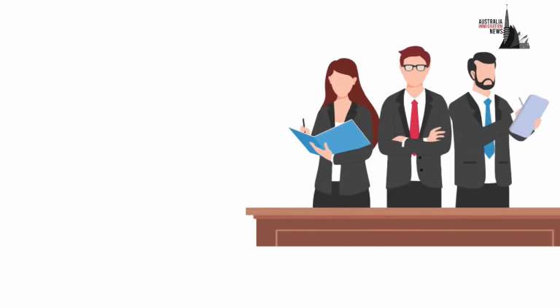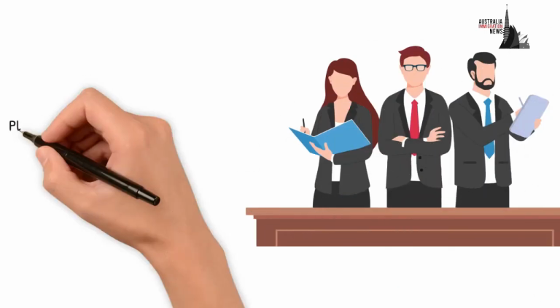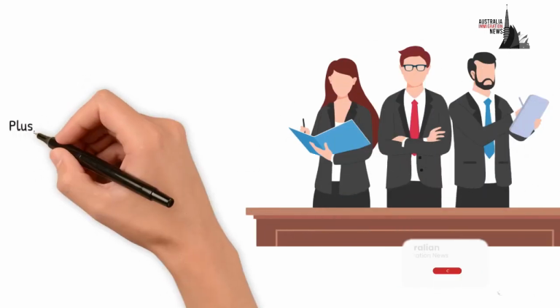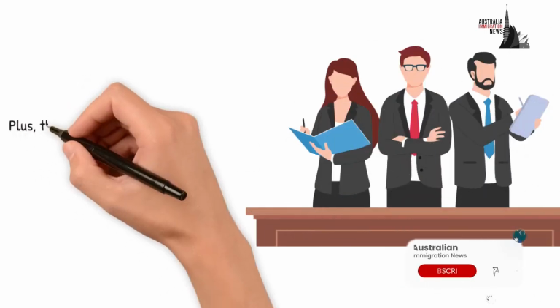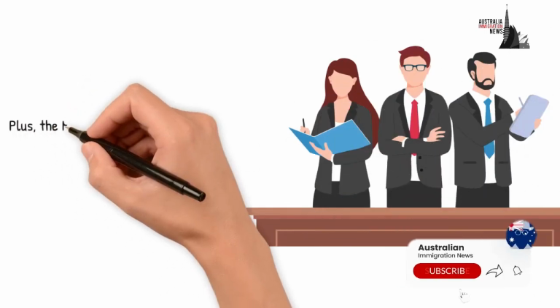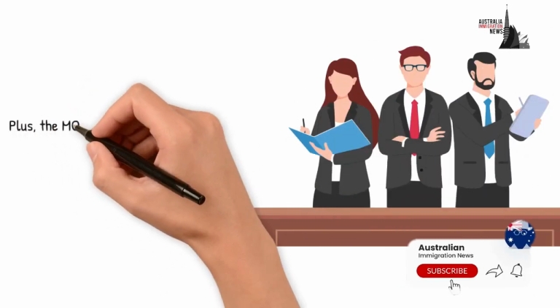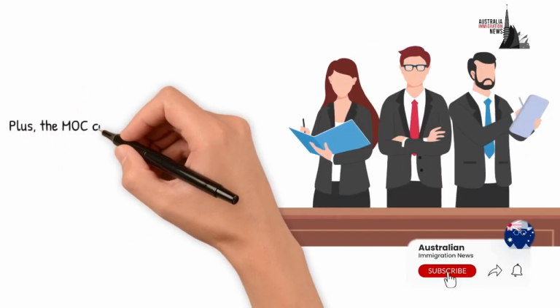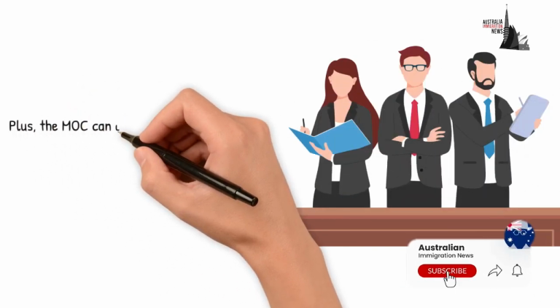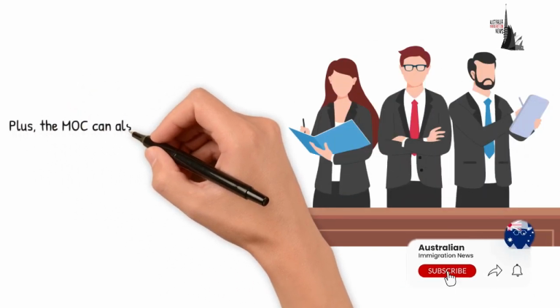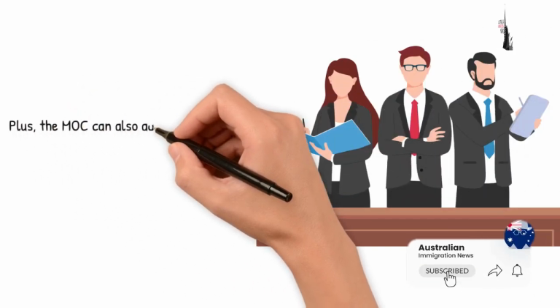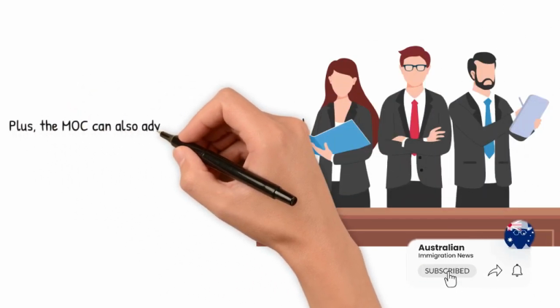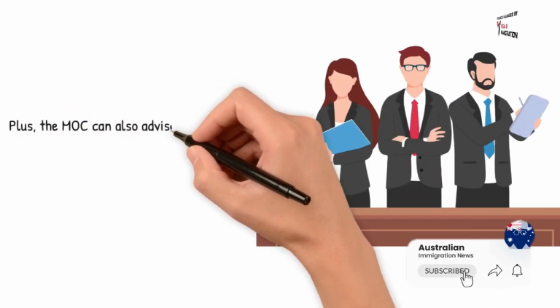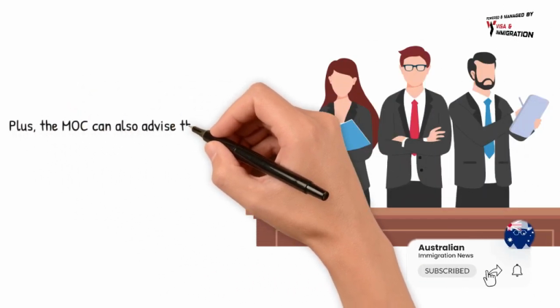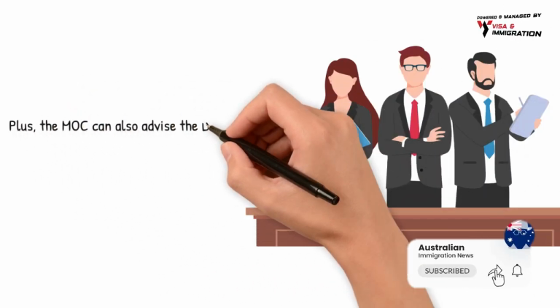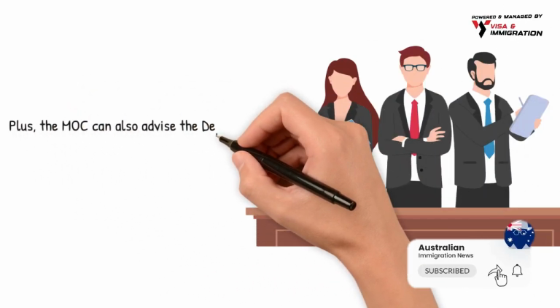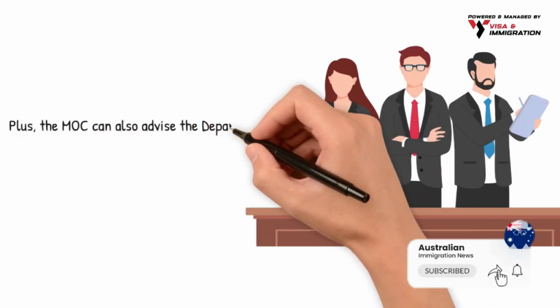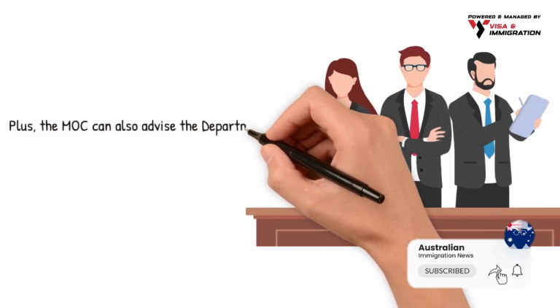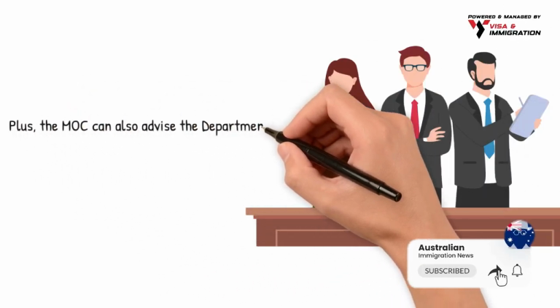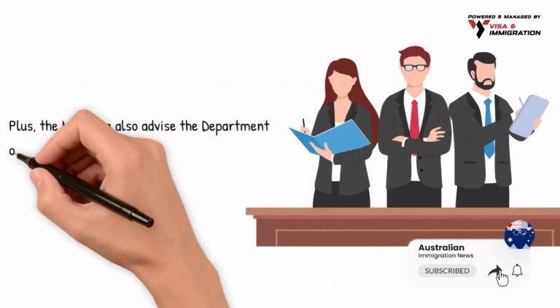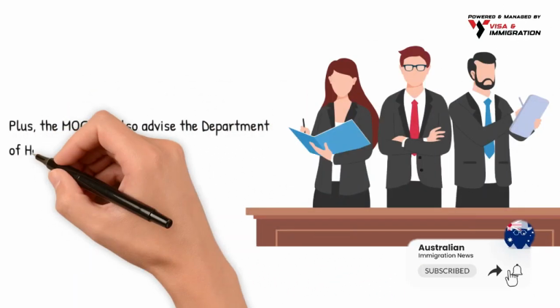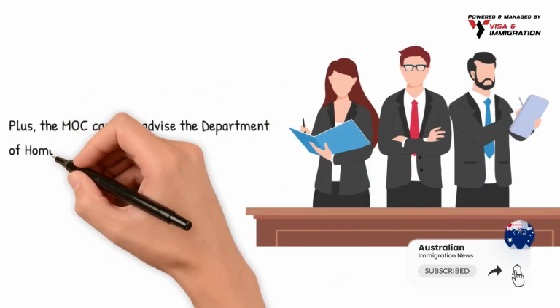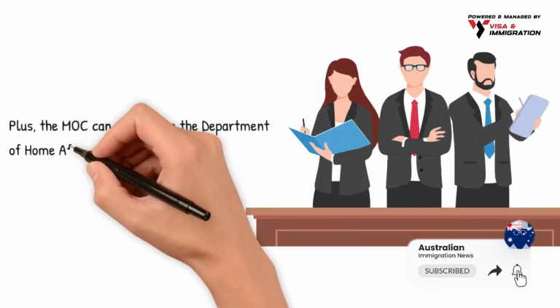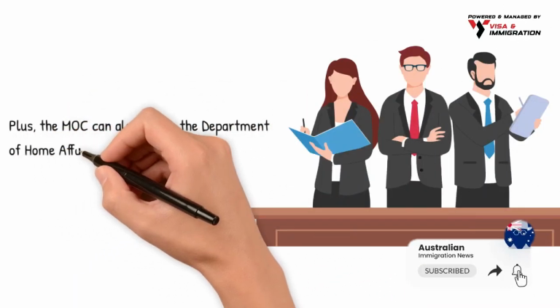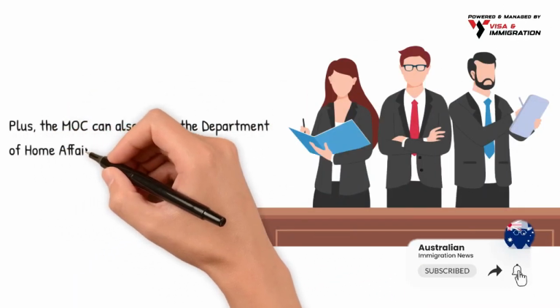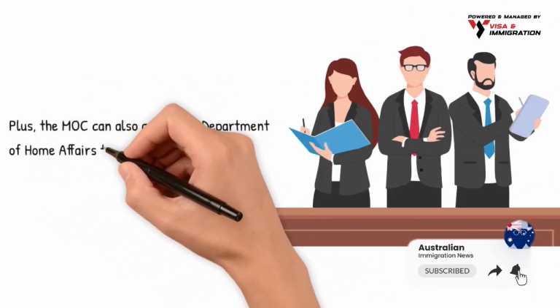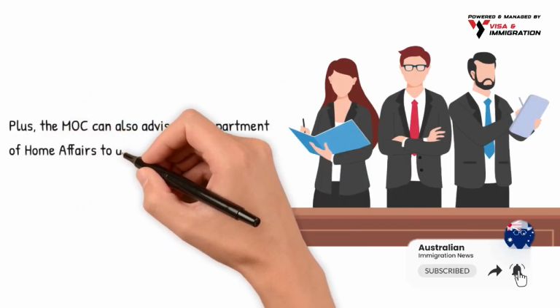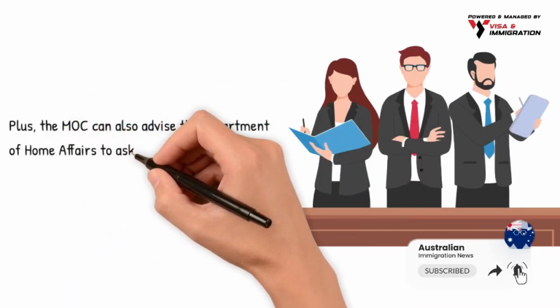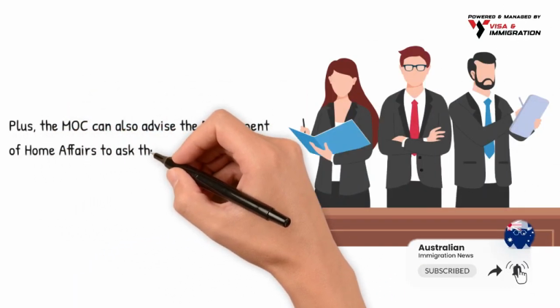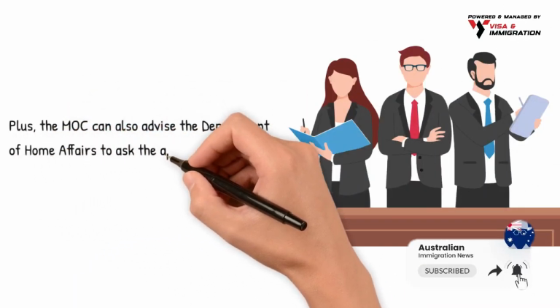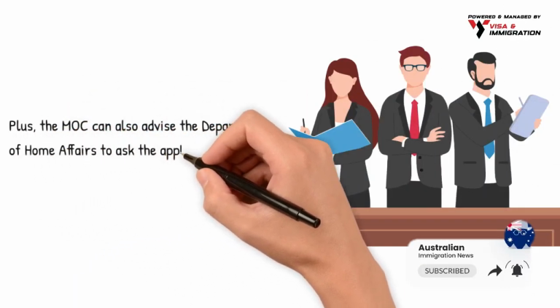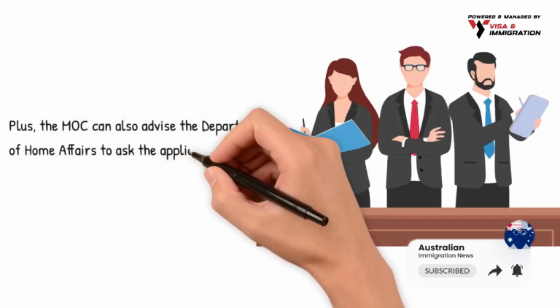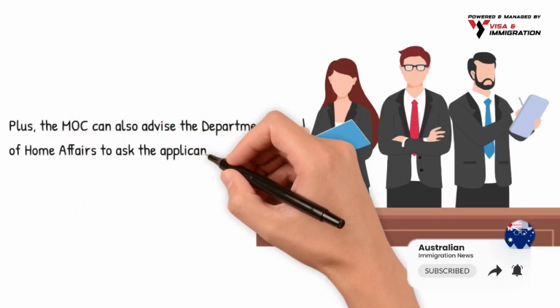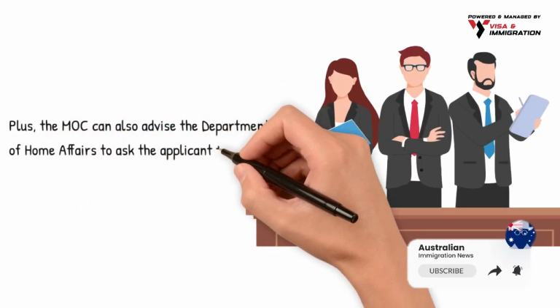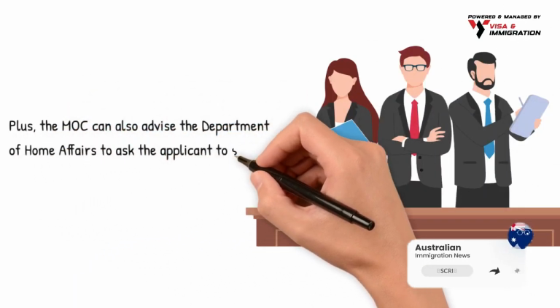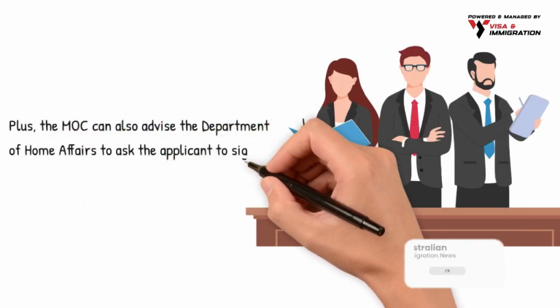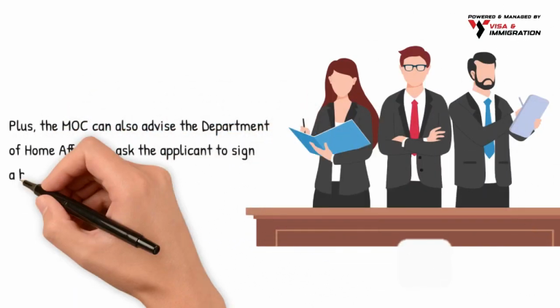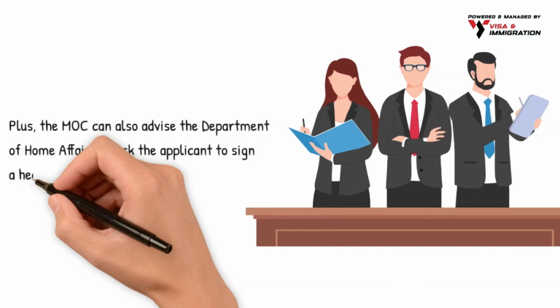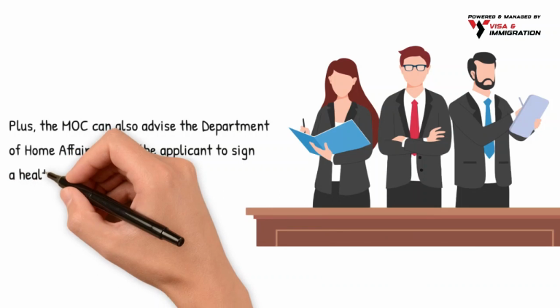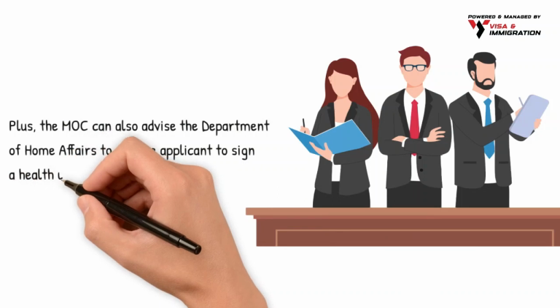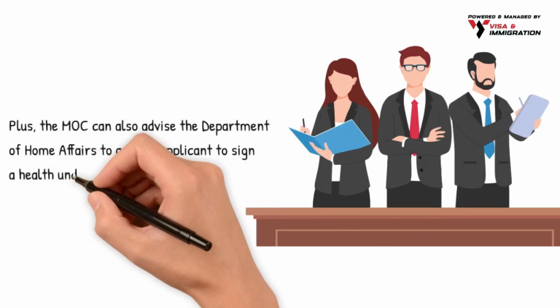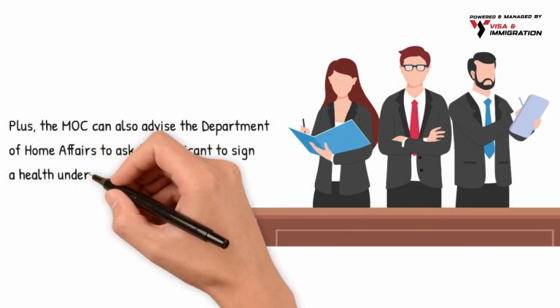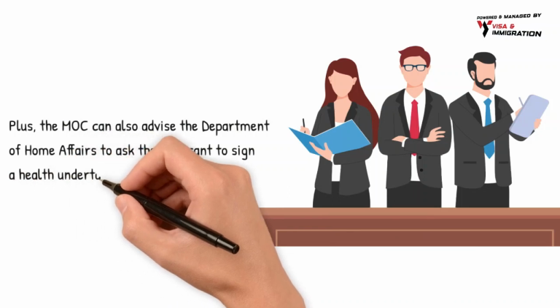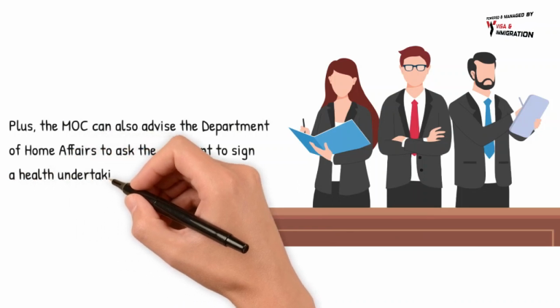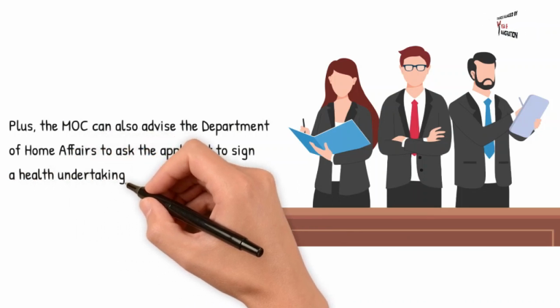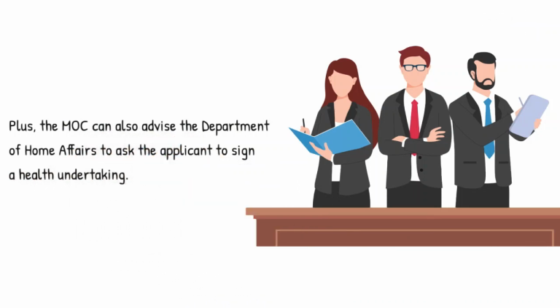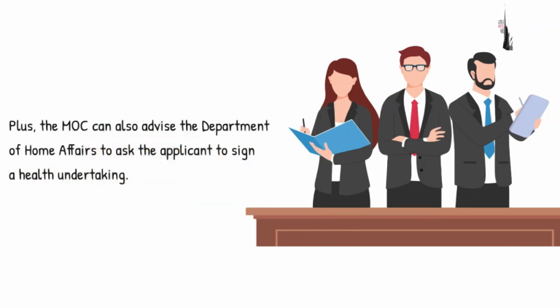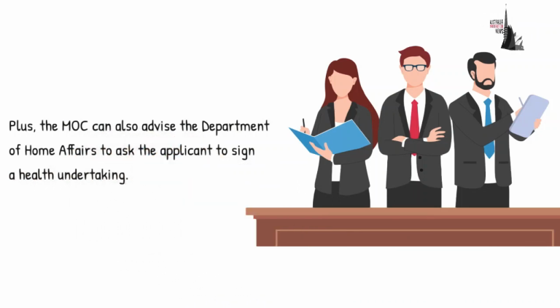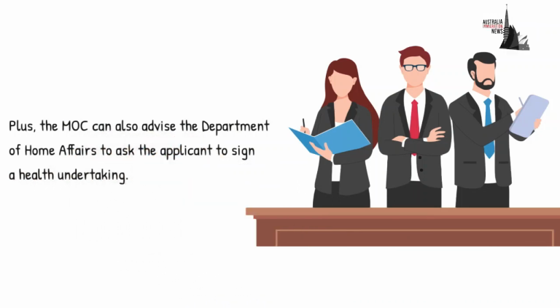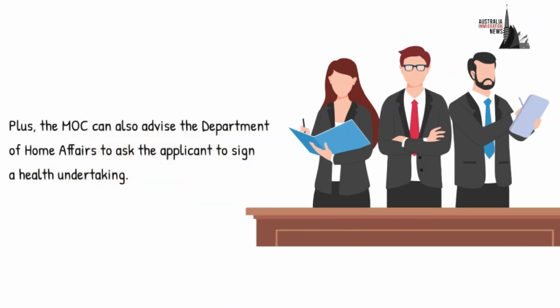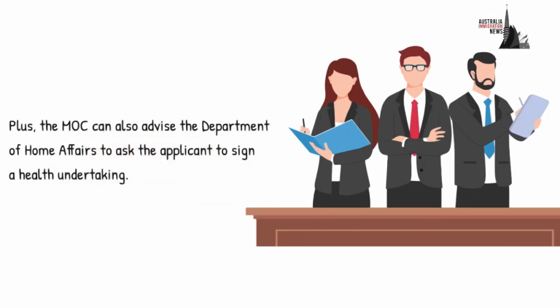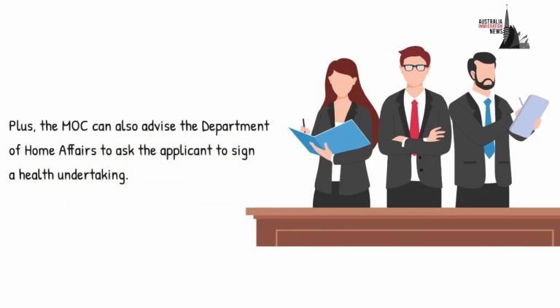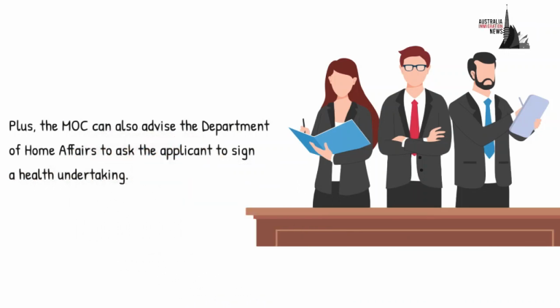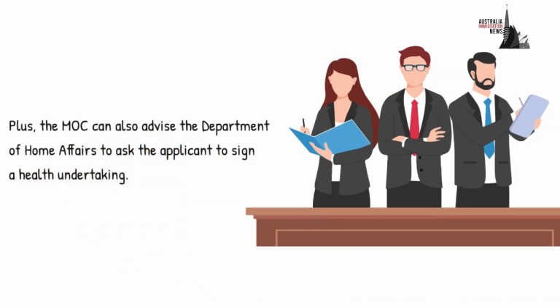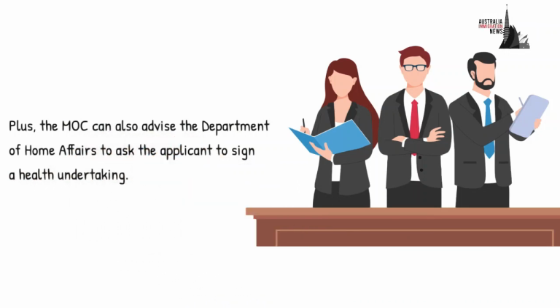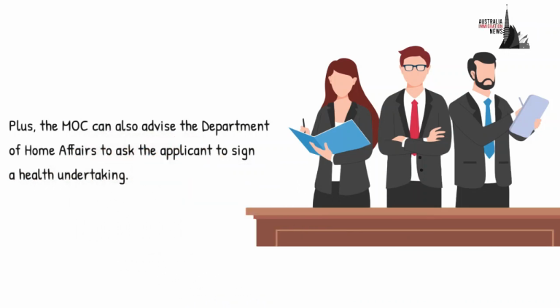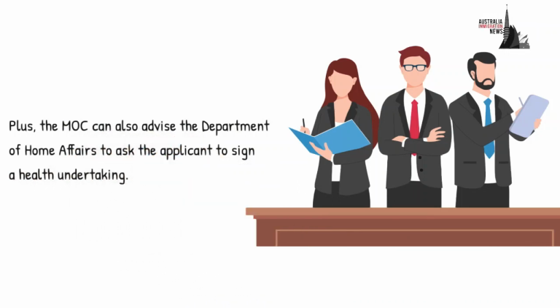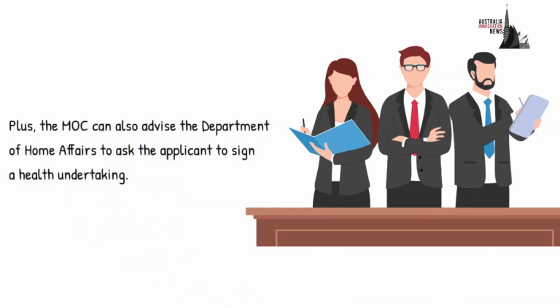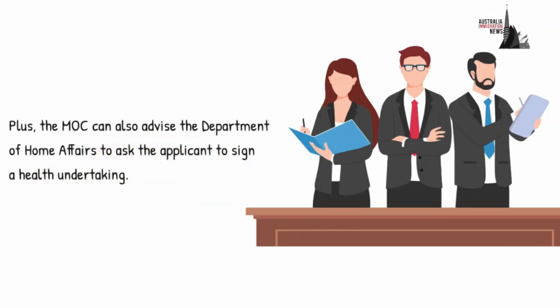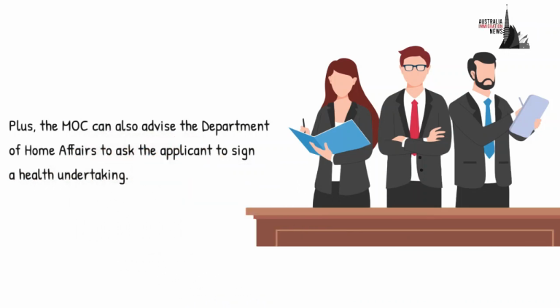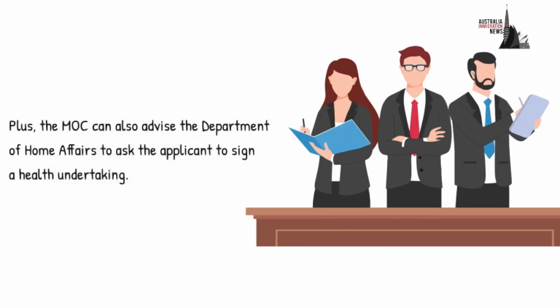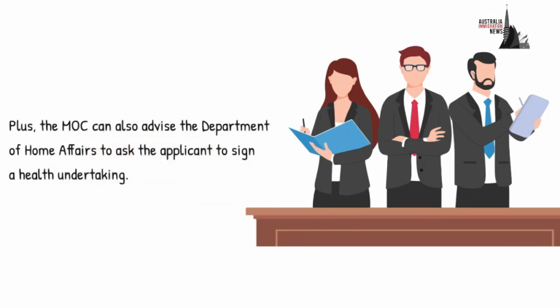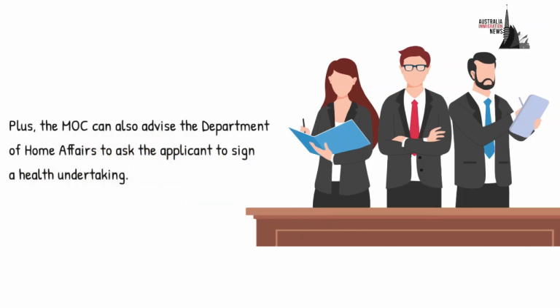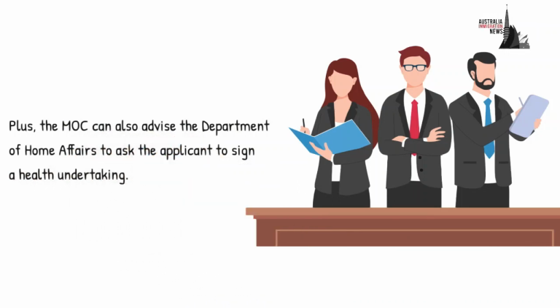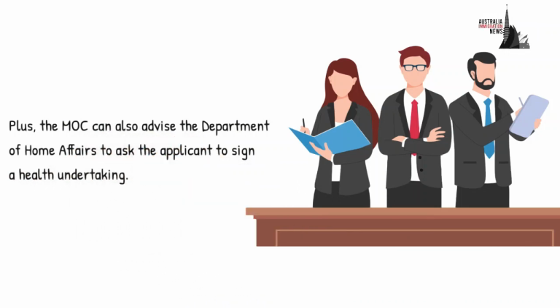Additionally, the MOC can also advise the Department of Home Affairs to ask the applicant to sign a health undertaking.